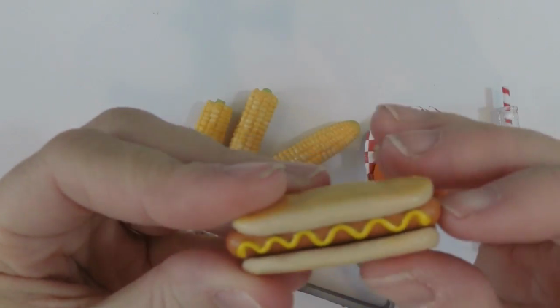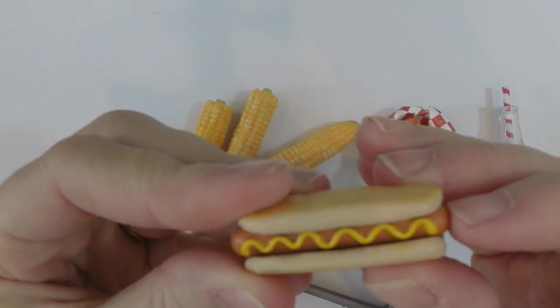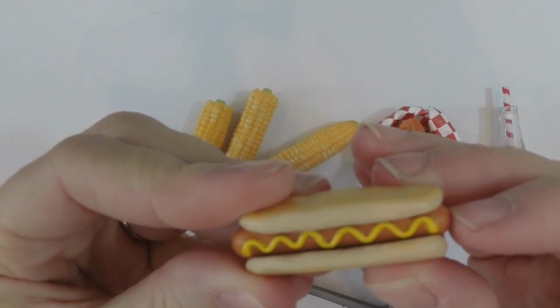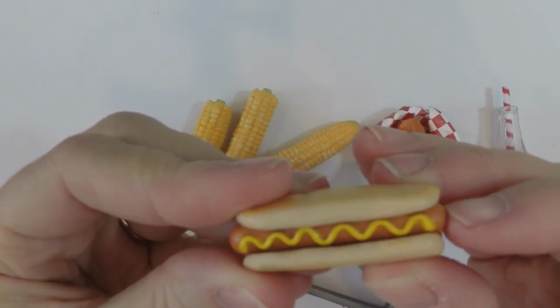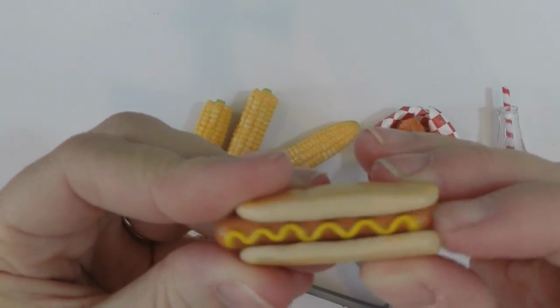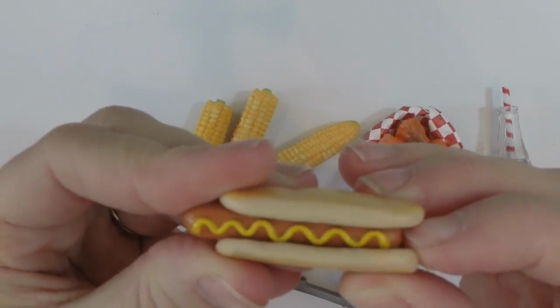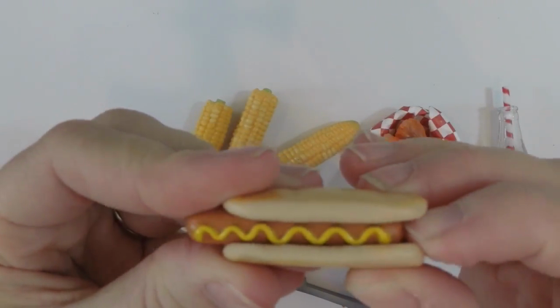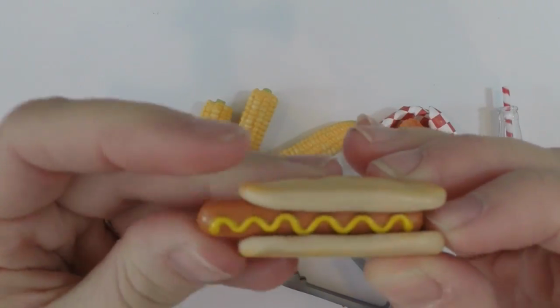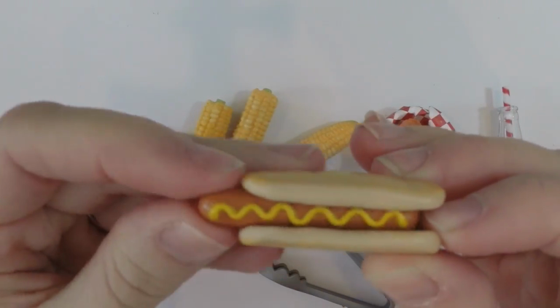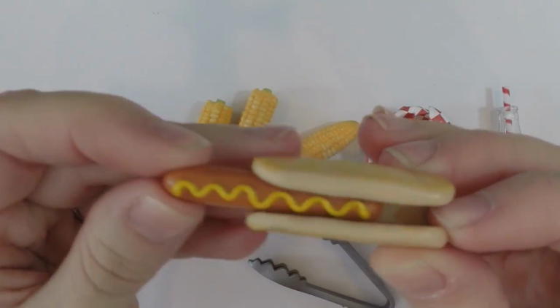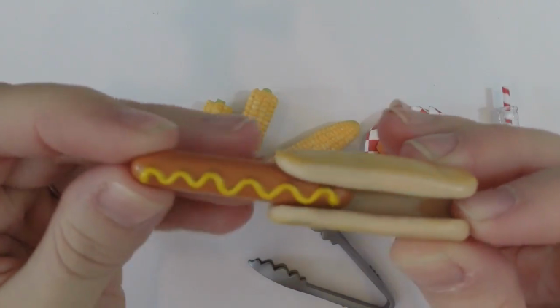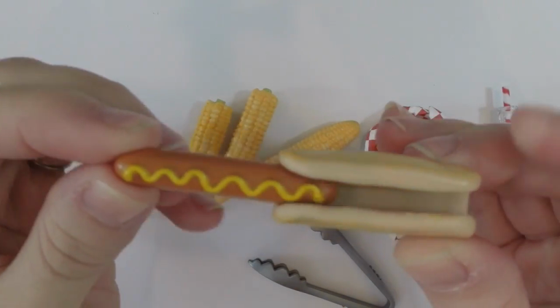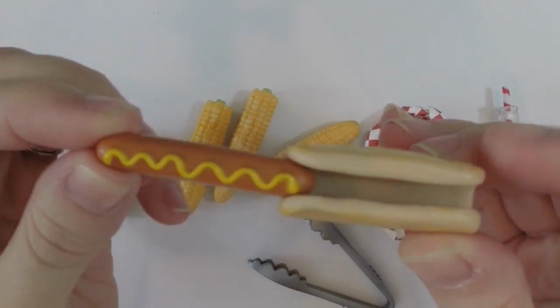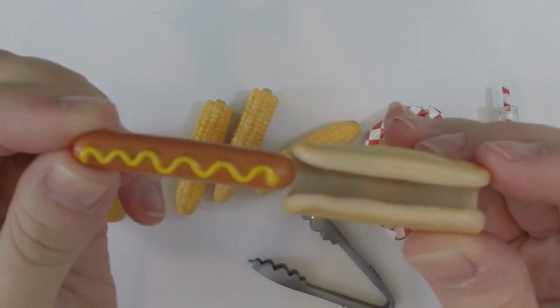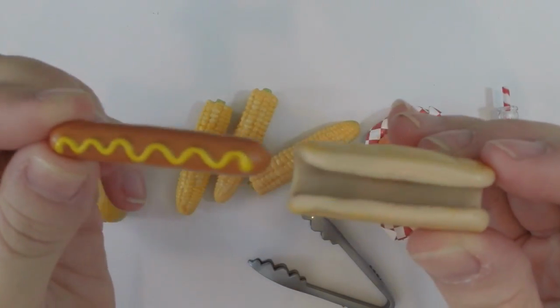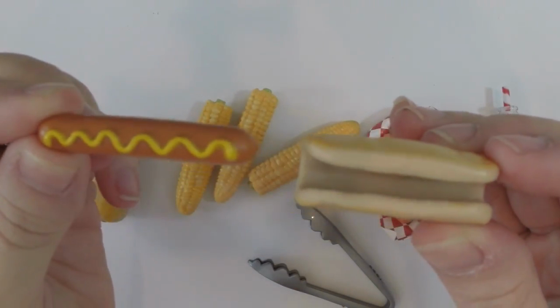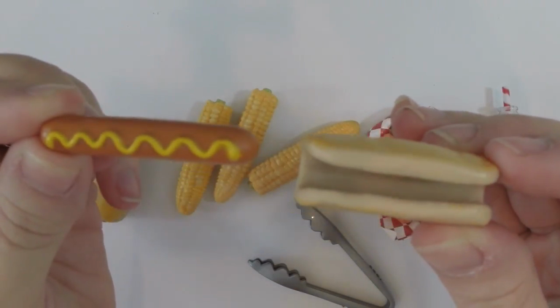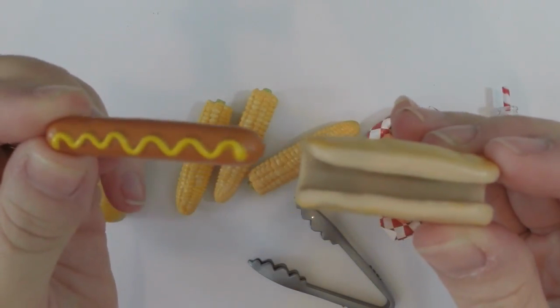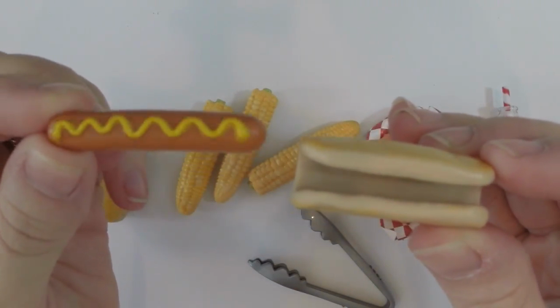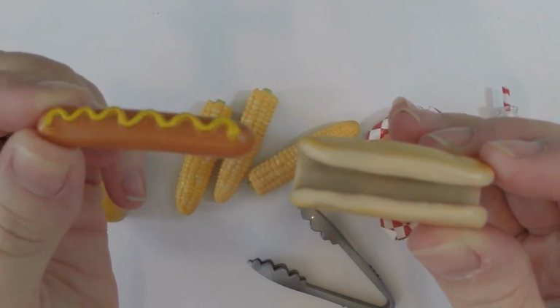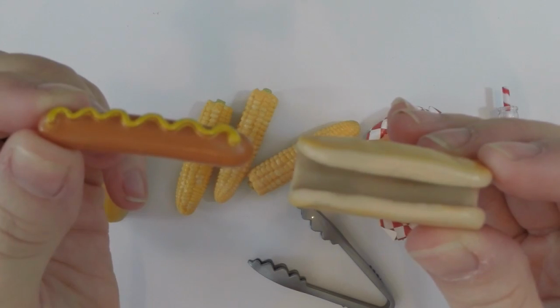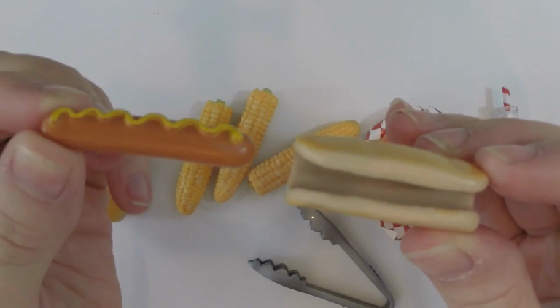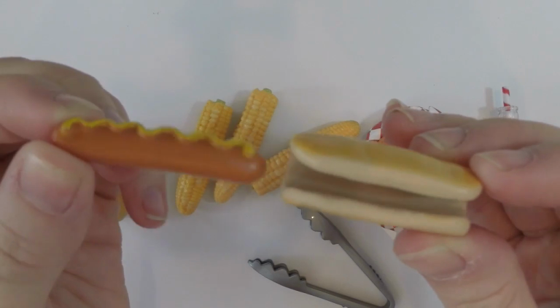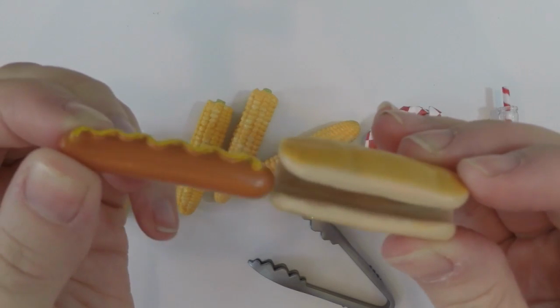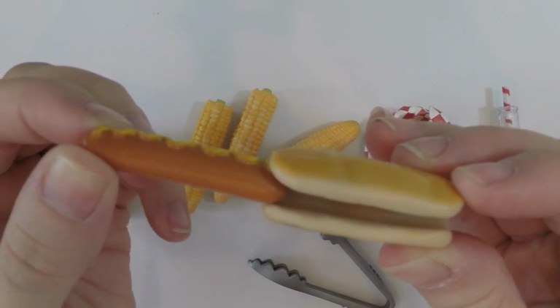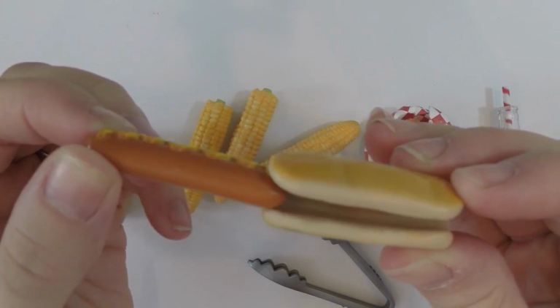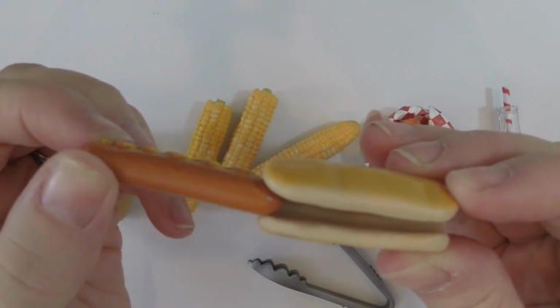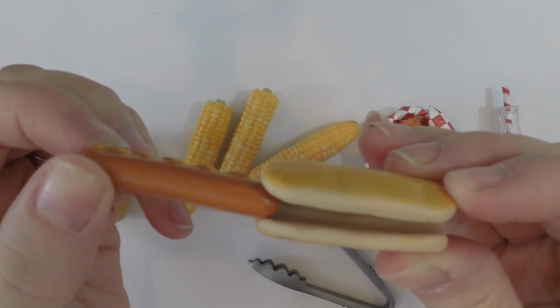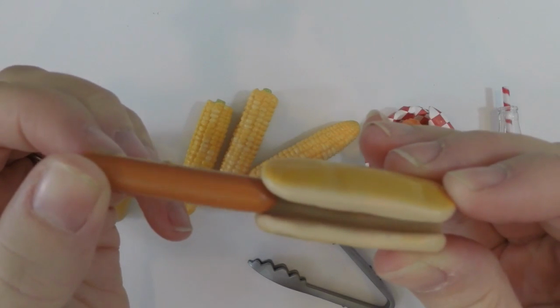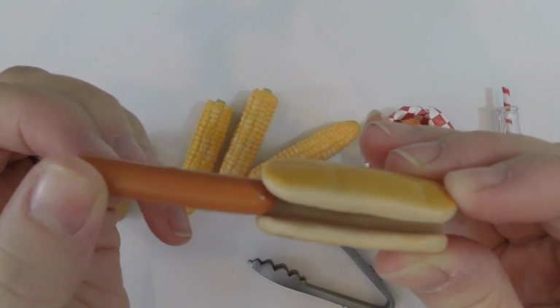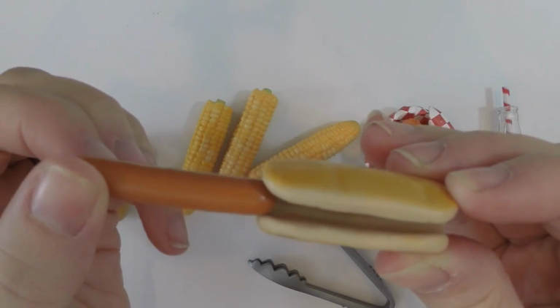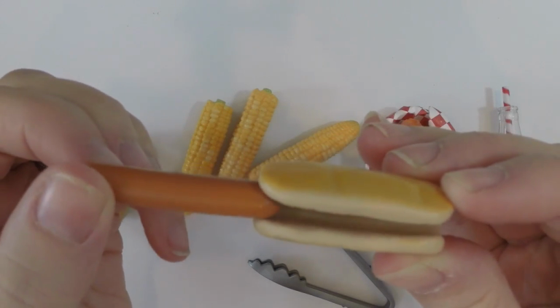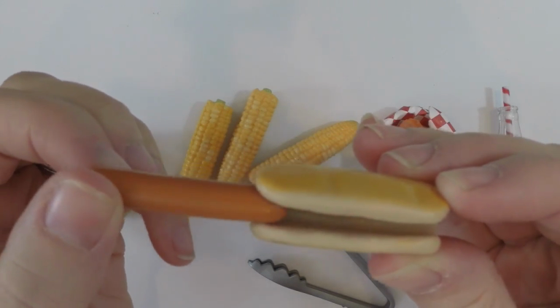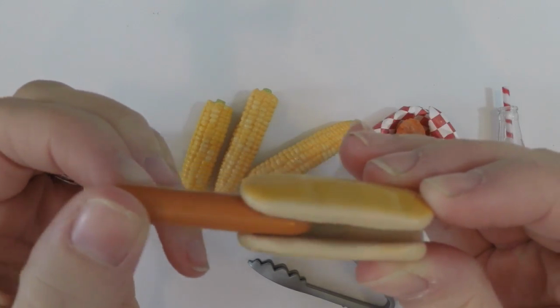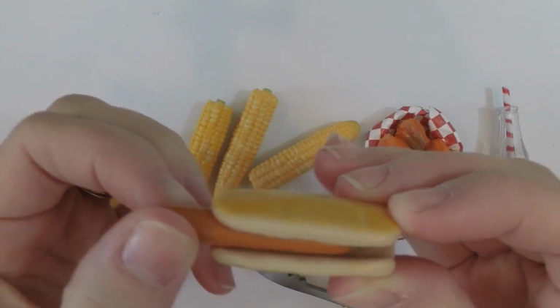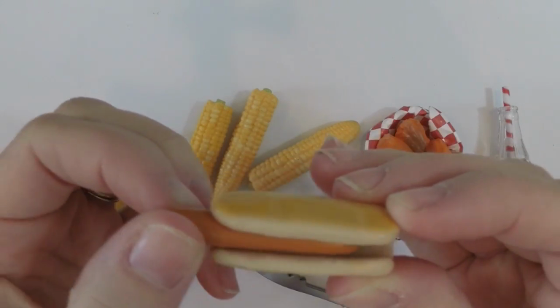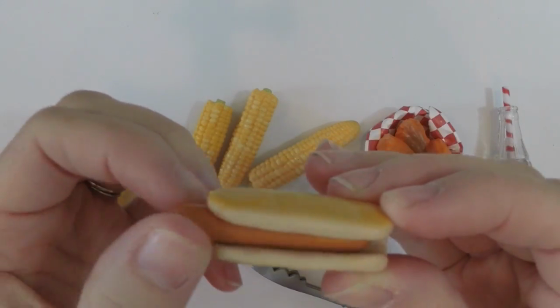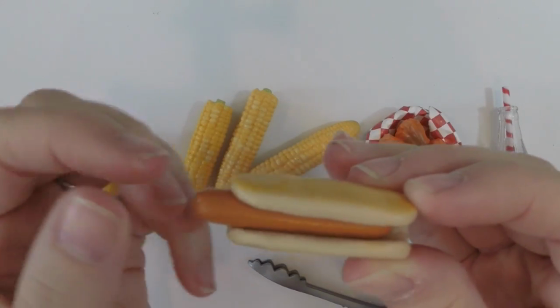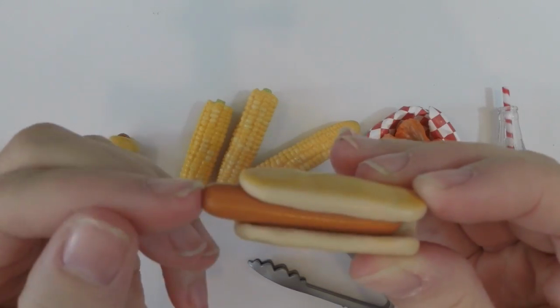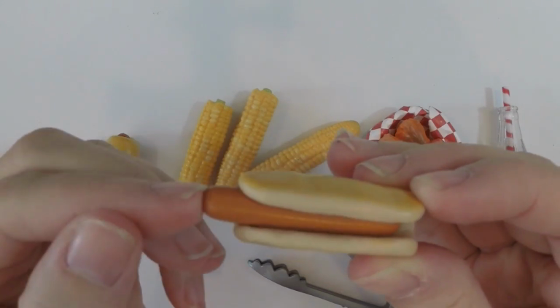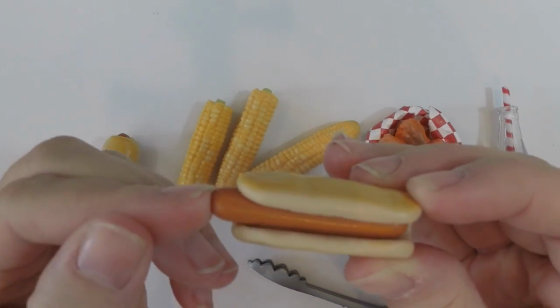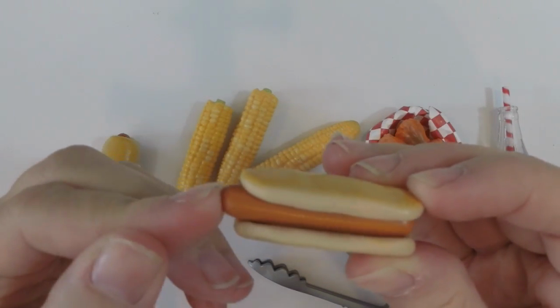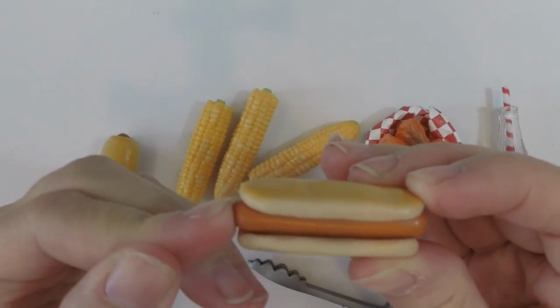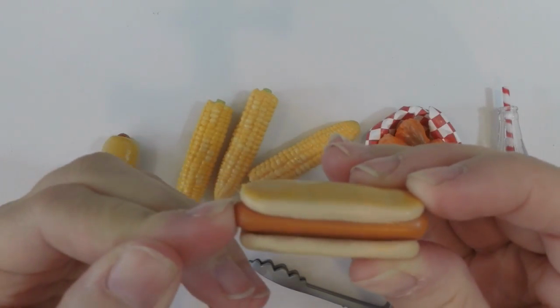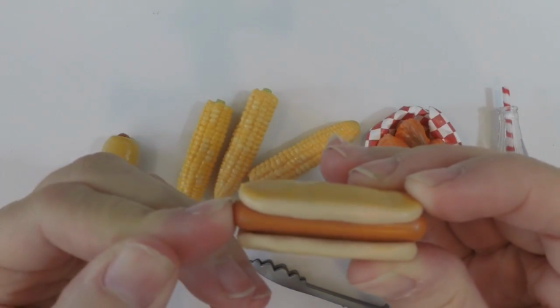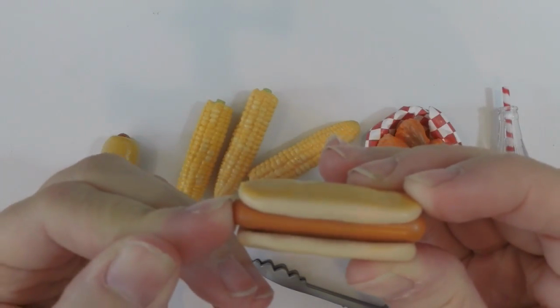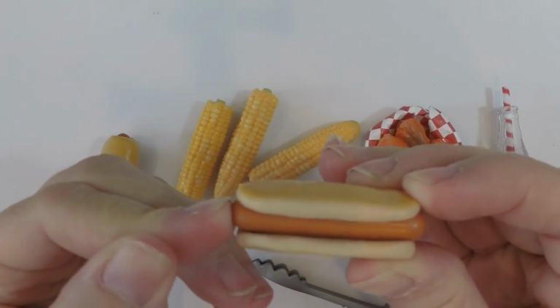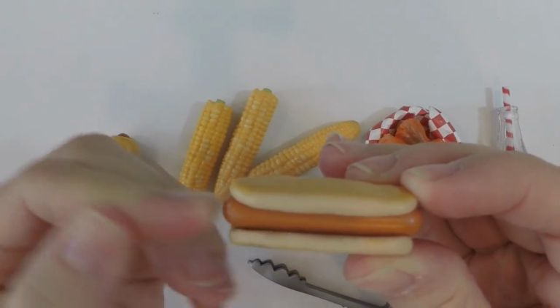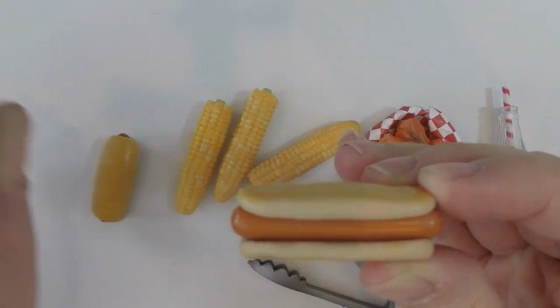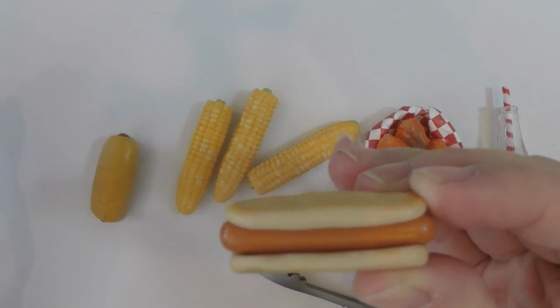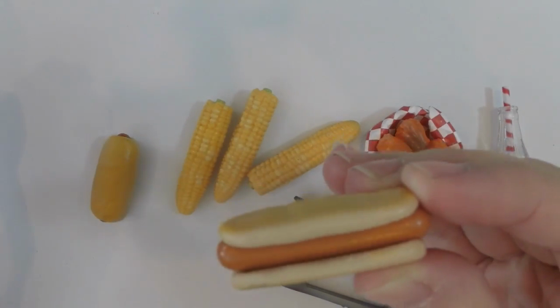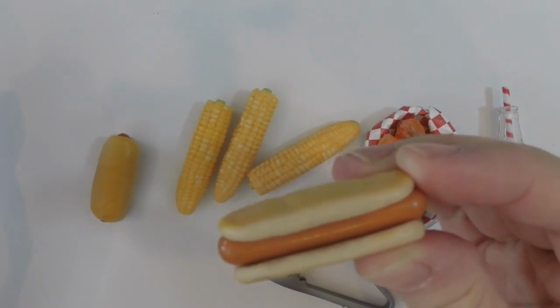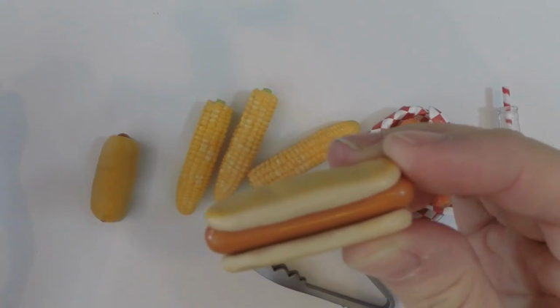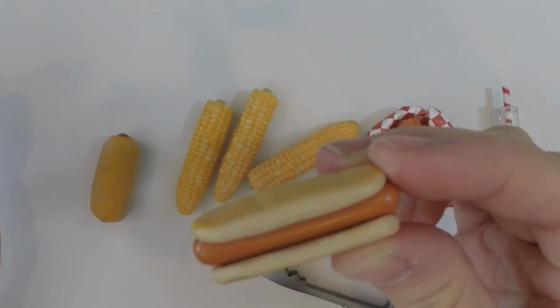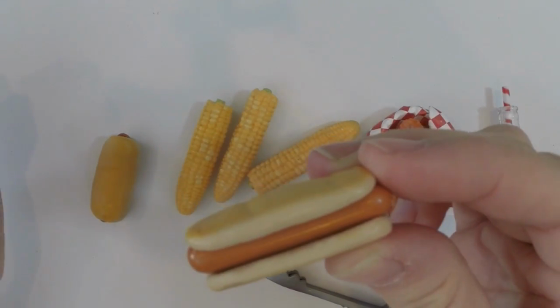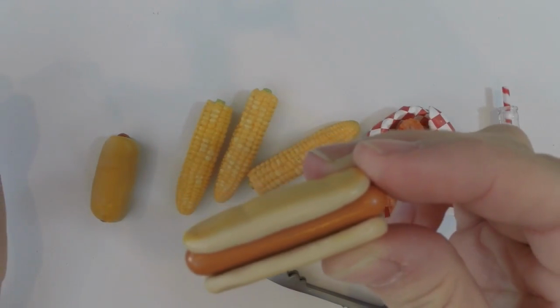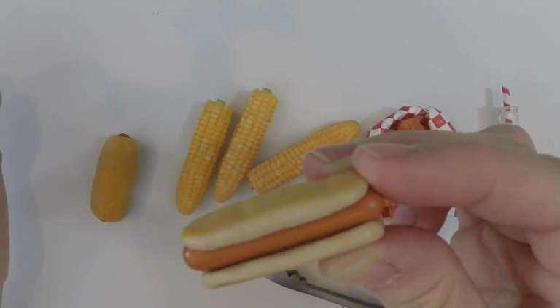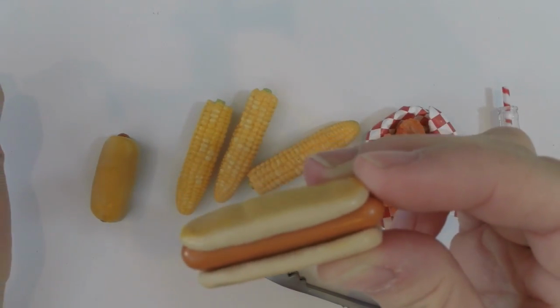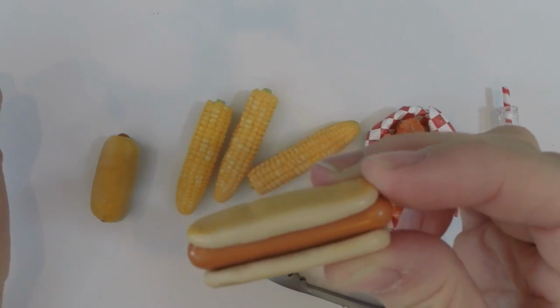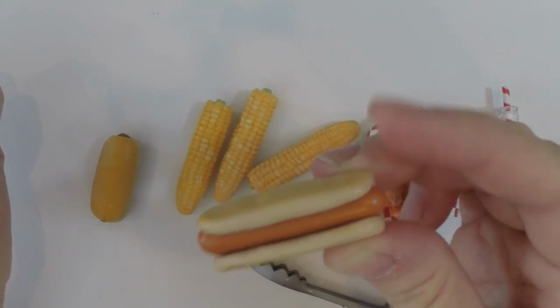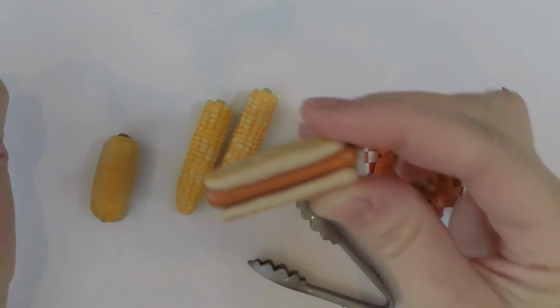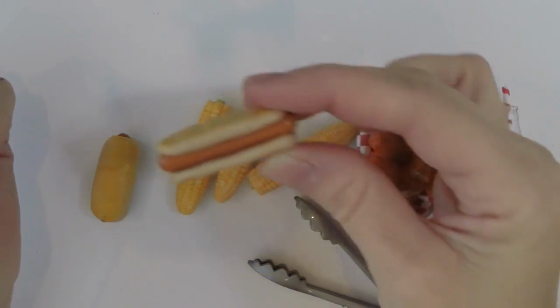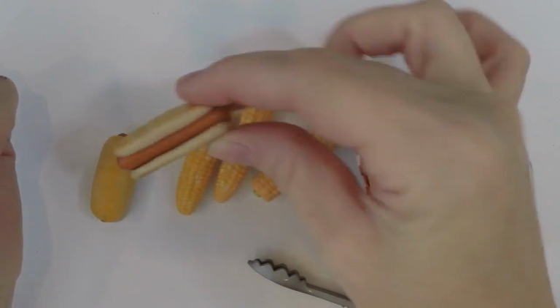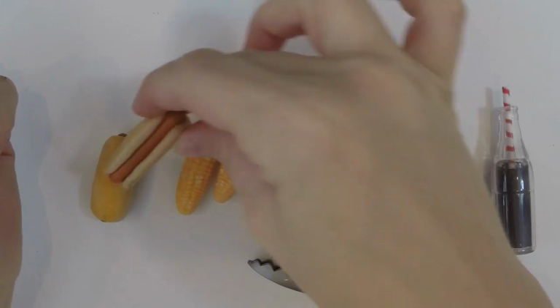The hot dogs do come out of their bun. It has mustard on the top but if your doll doesn't like mustard you can just turn it around and slip it in, so then it's just the hot dog in the bun.